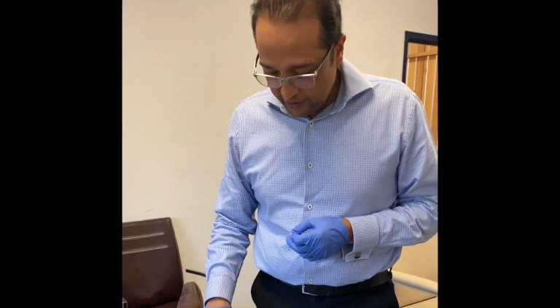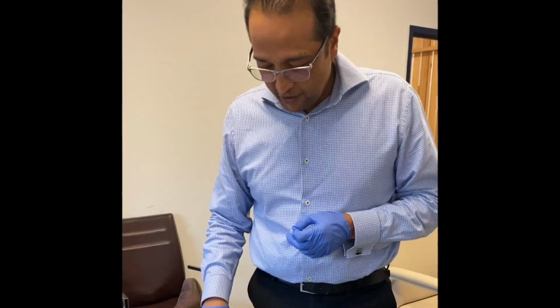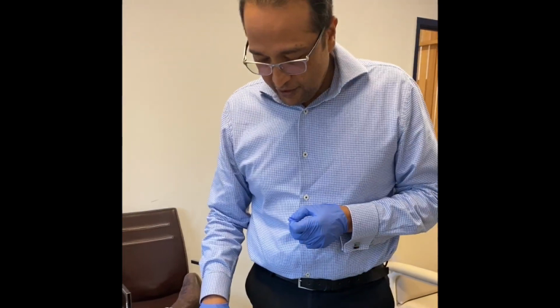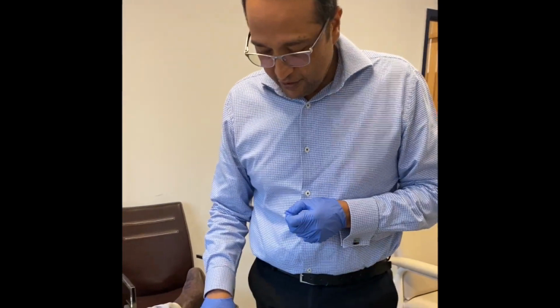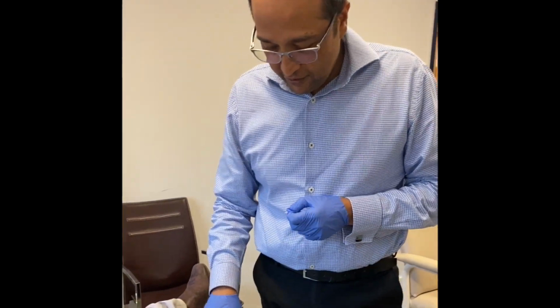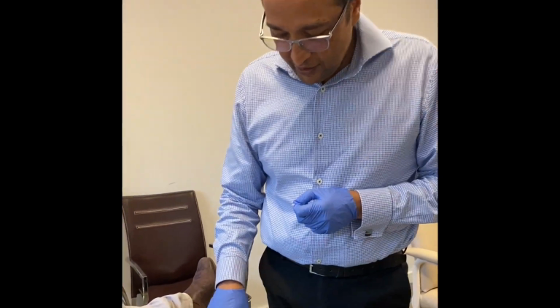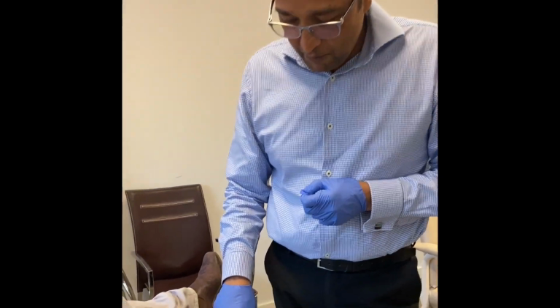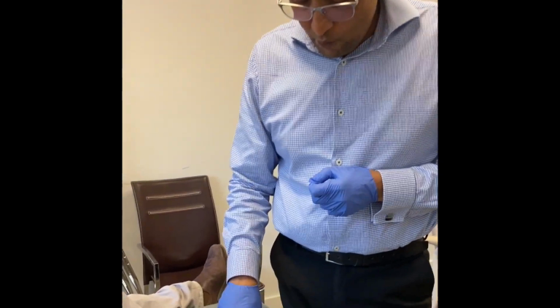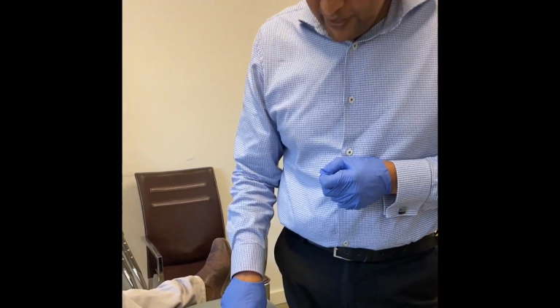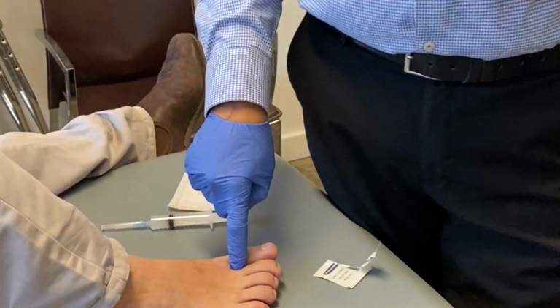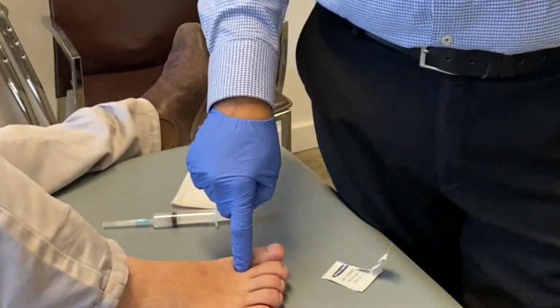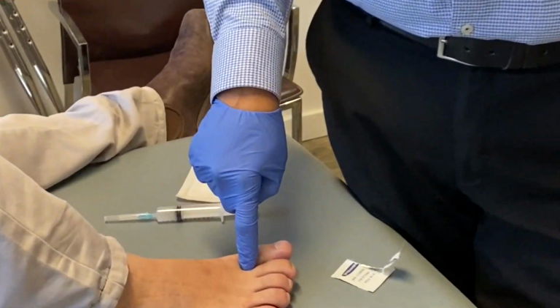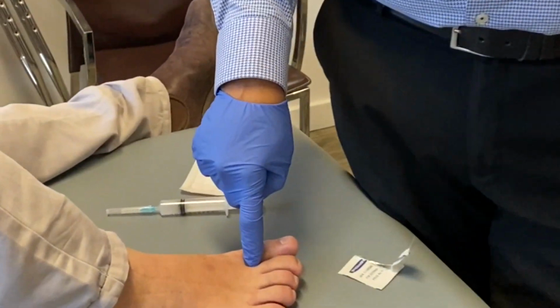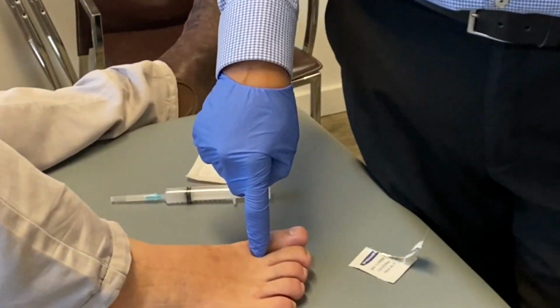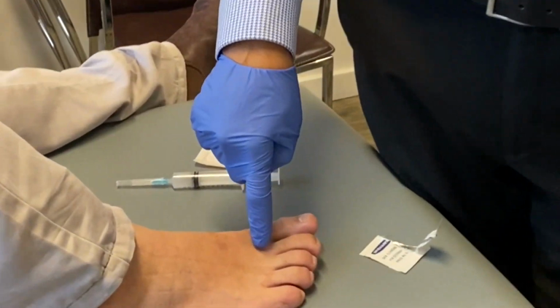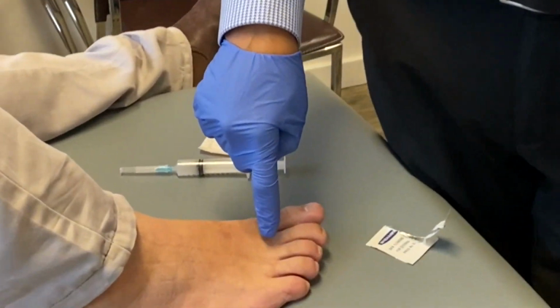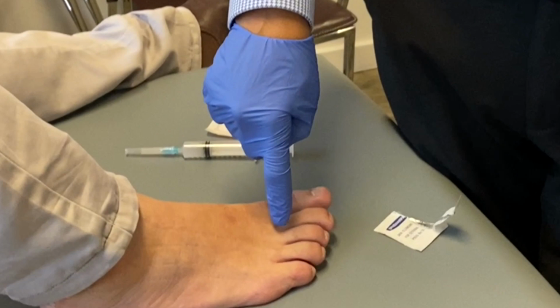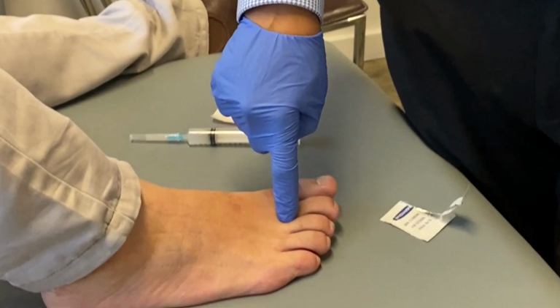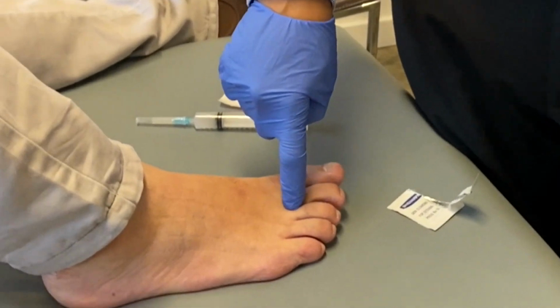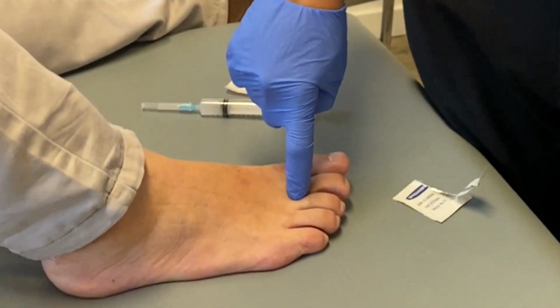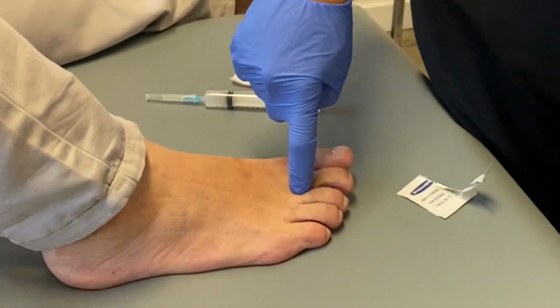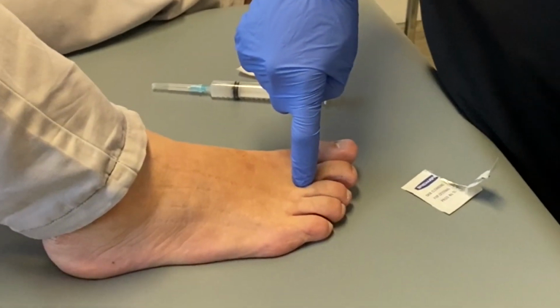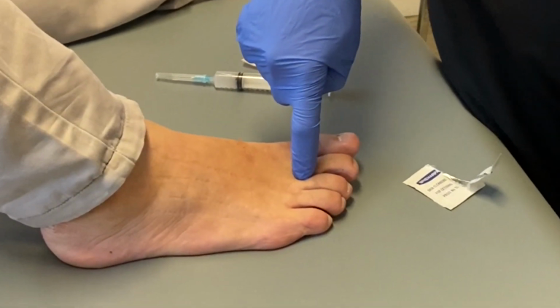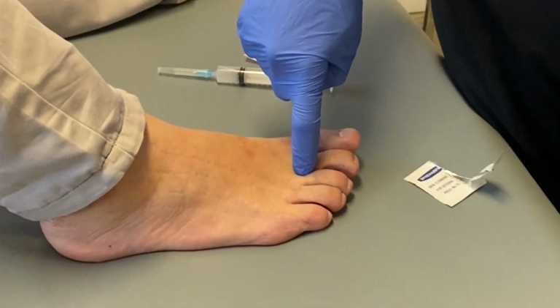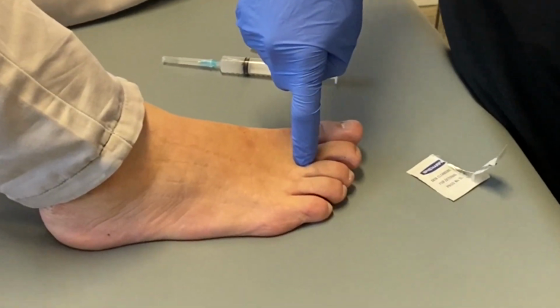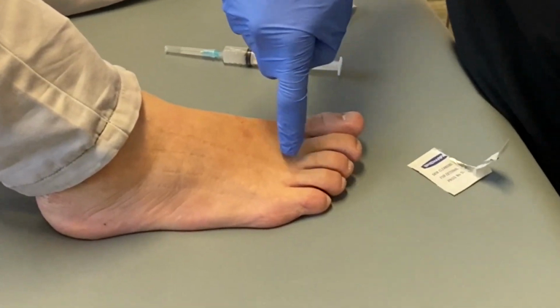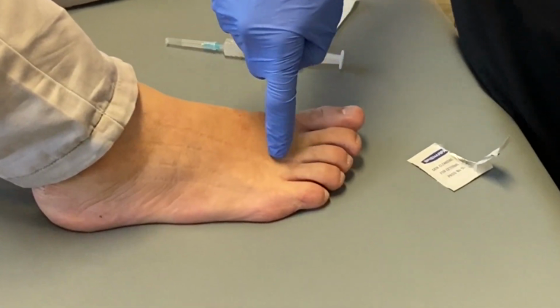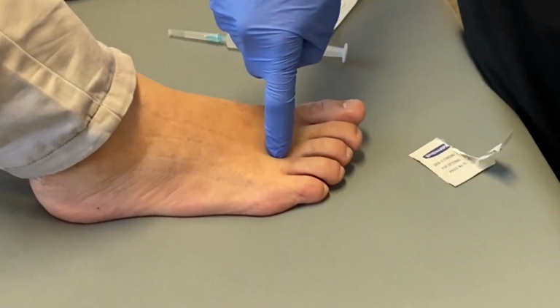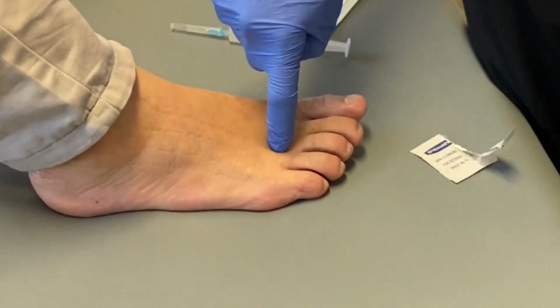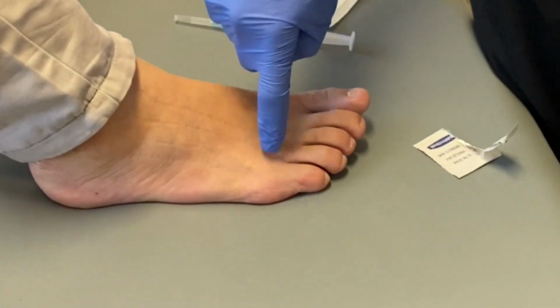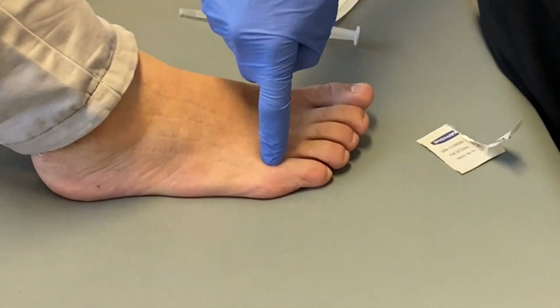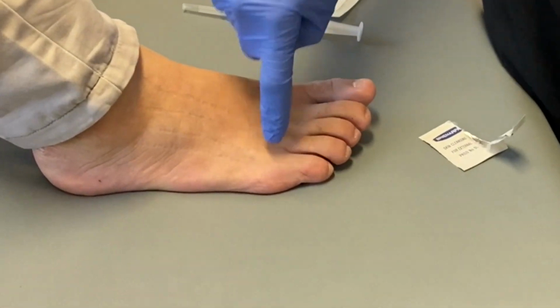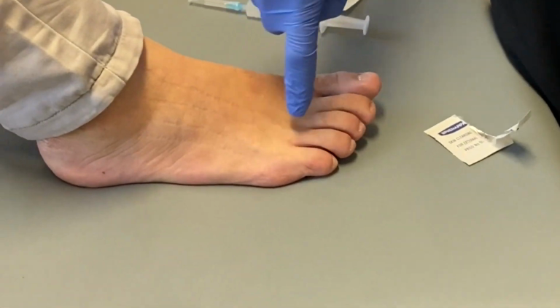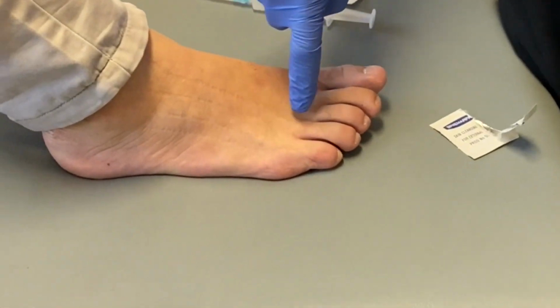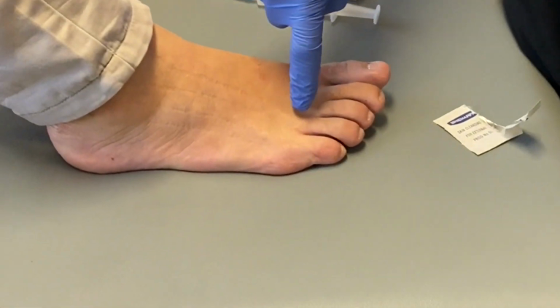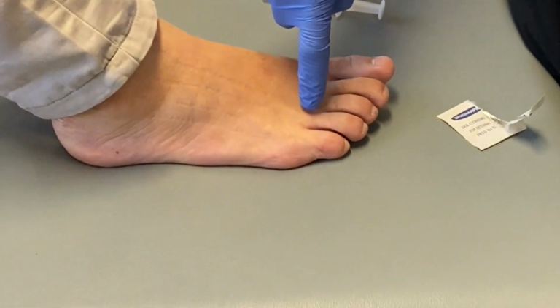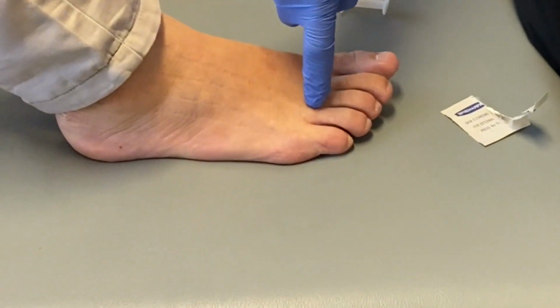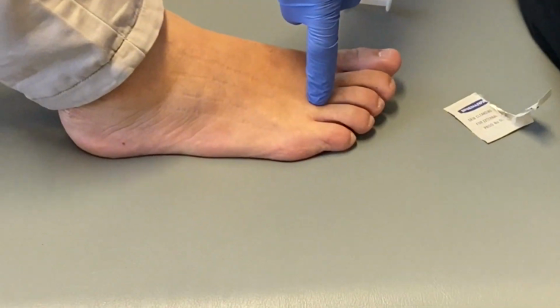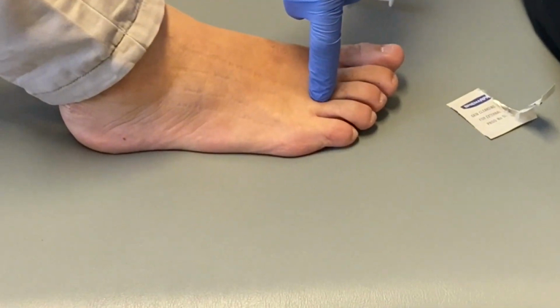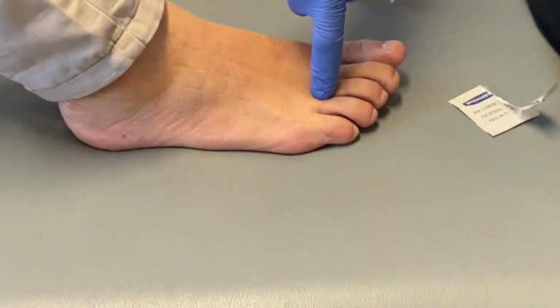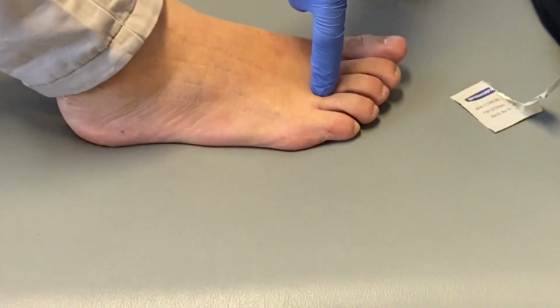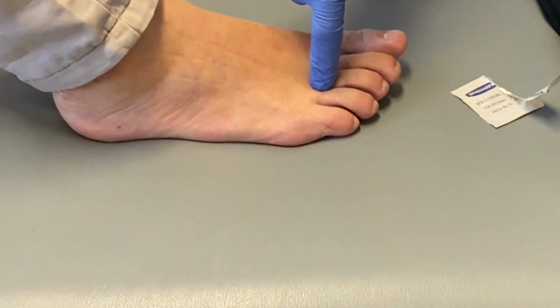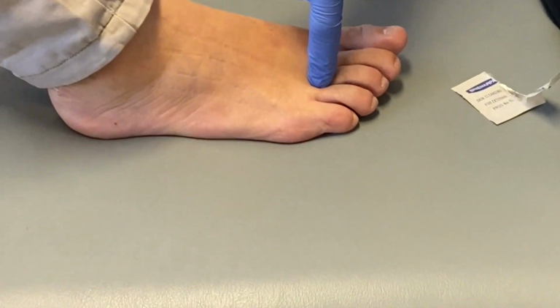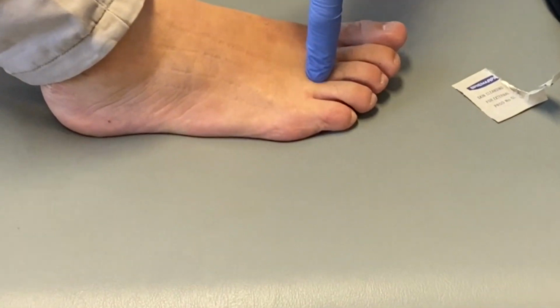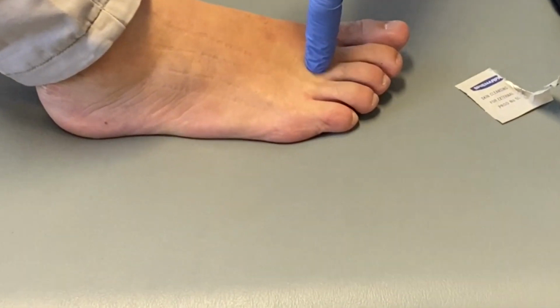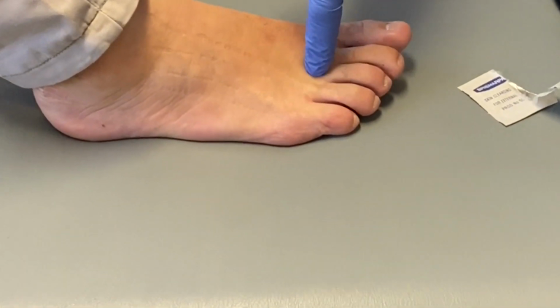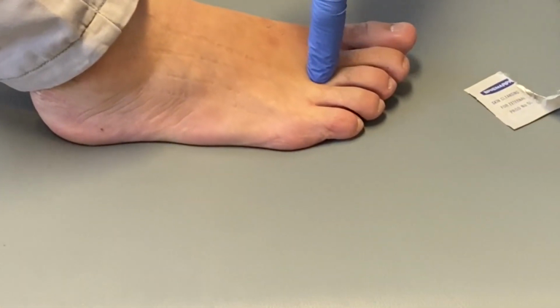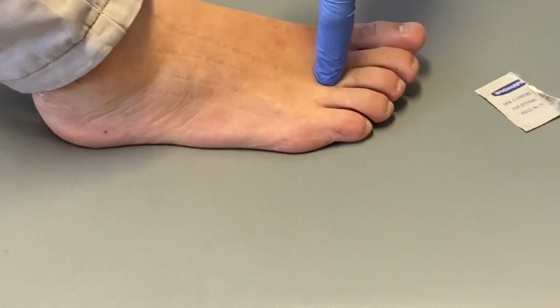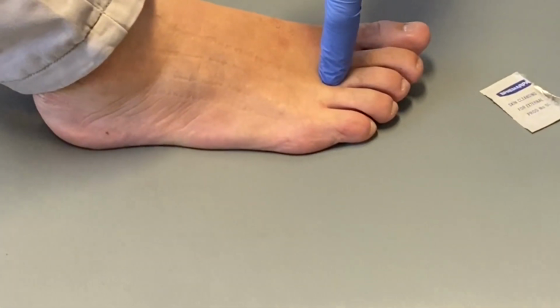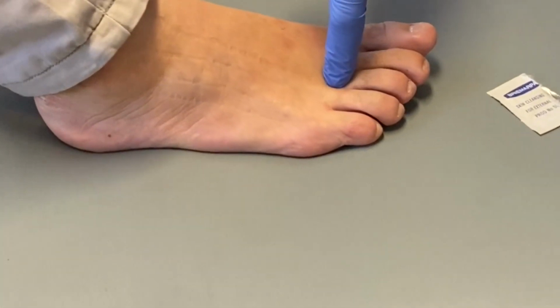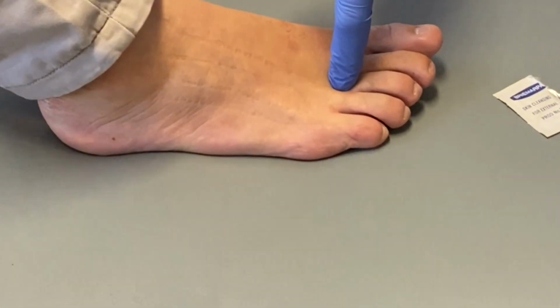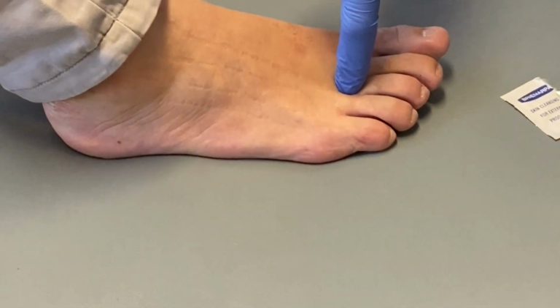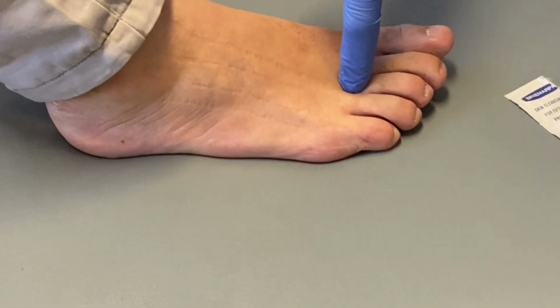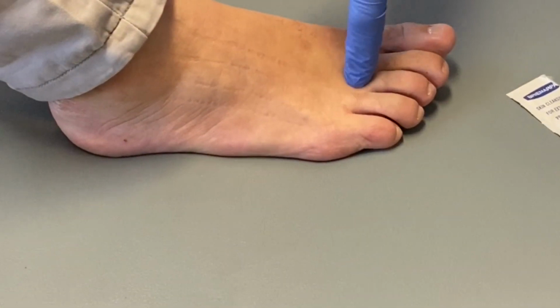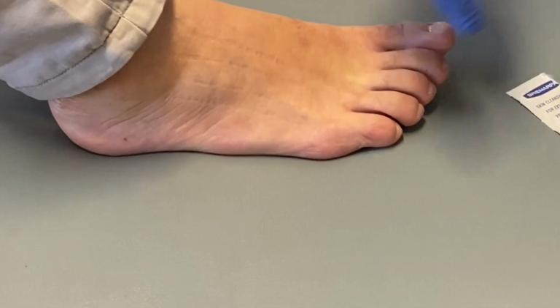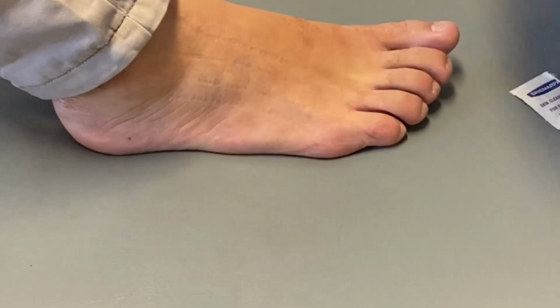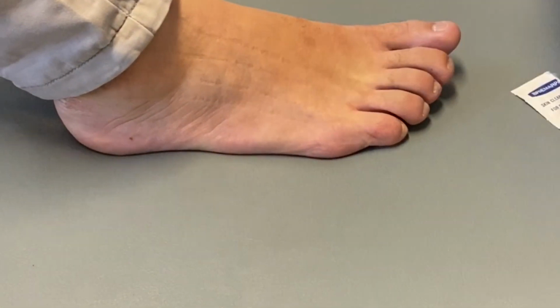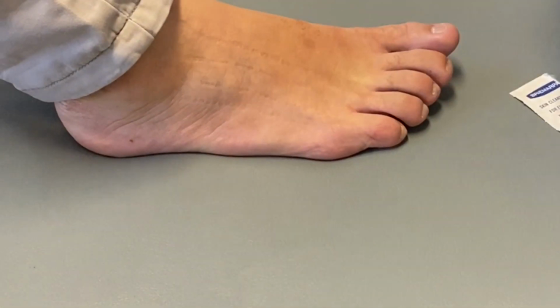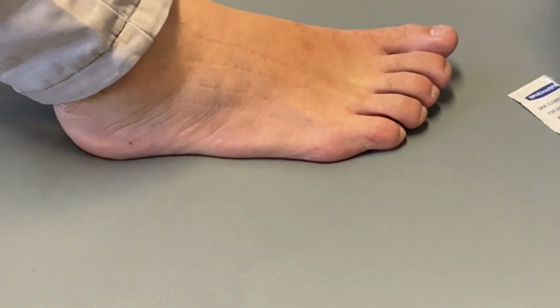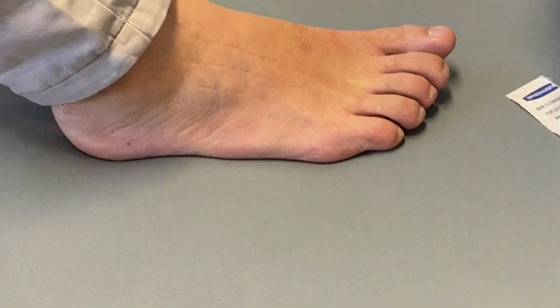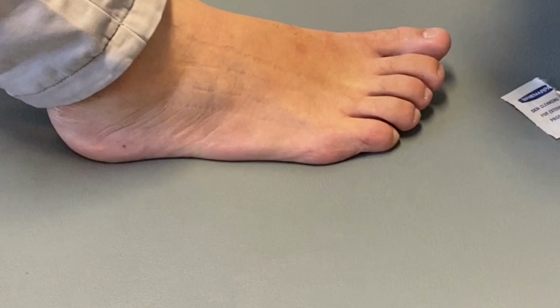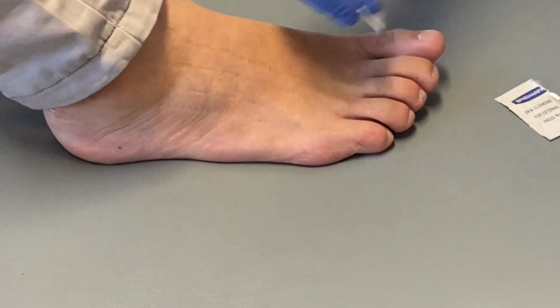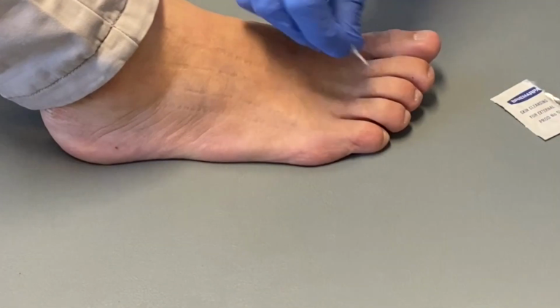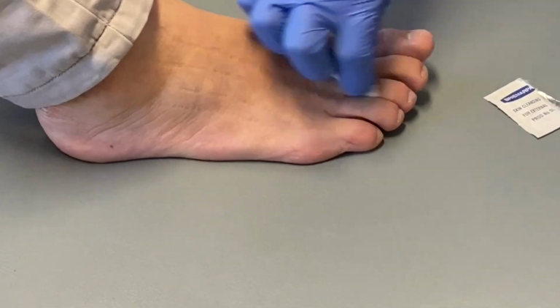So here we are — this is number one, number two, number three, number four. This is the spot, the most common spot, right in here.